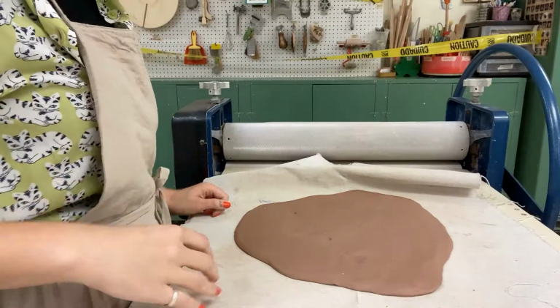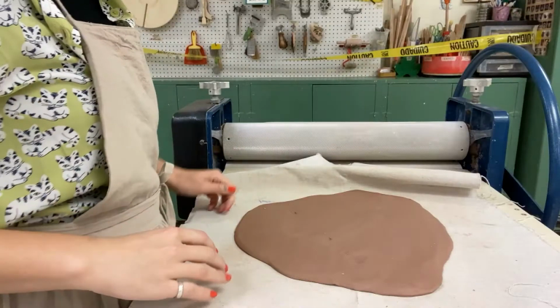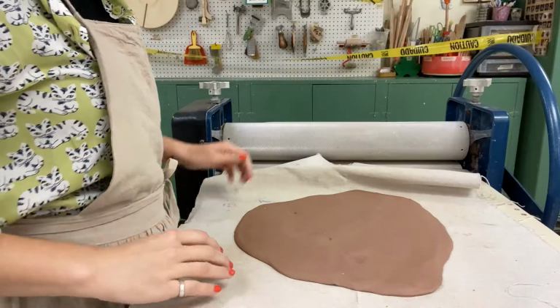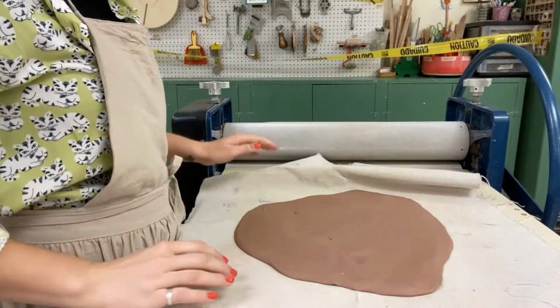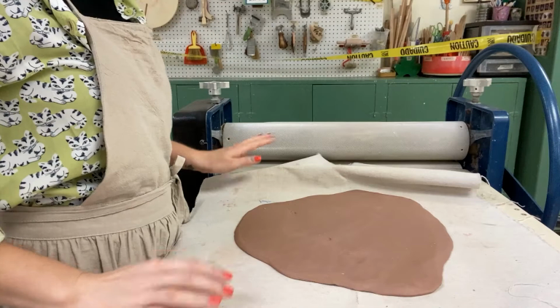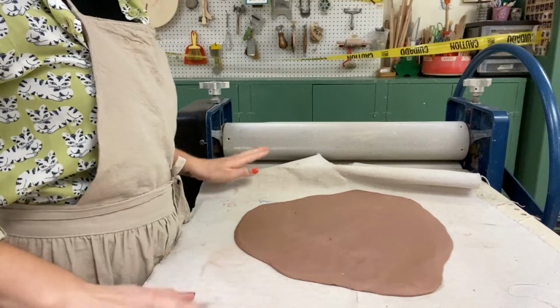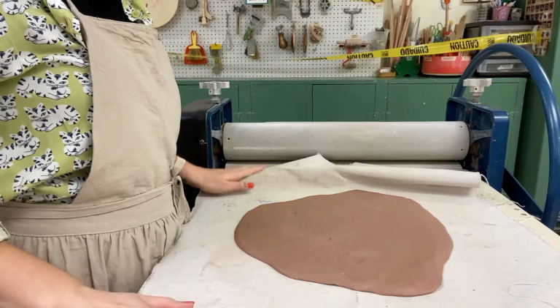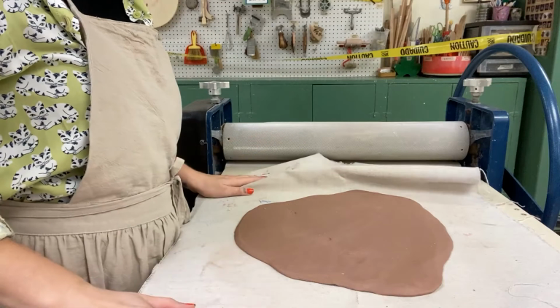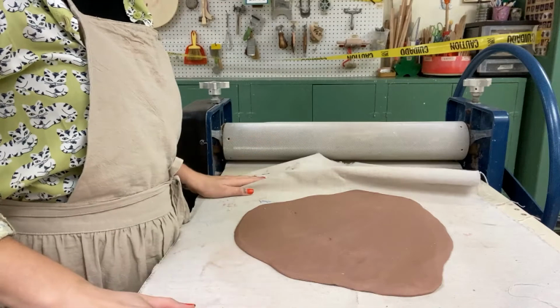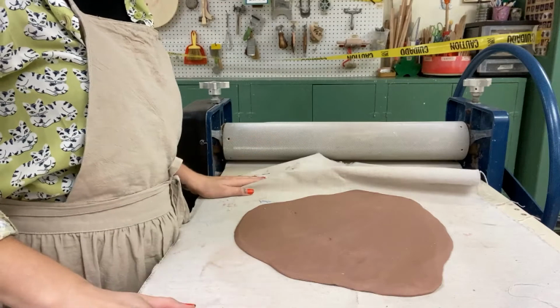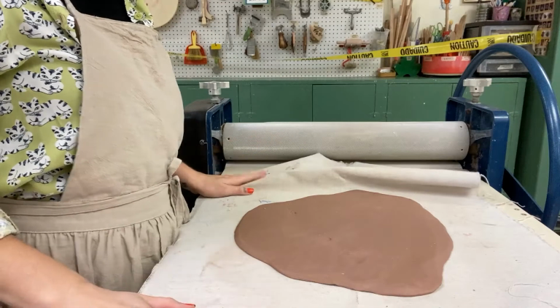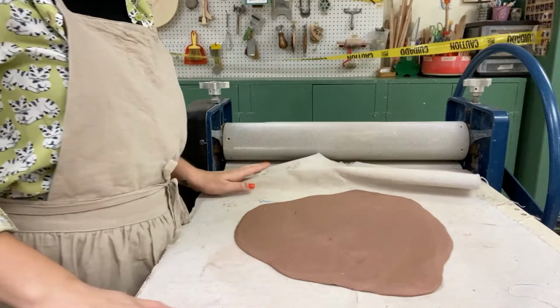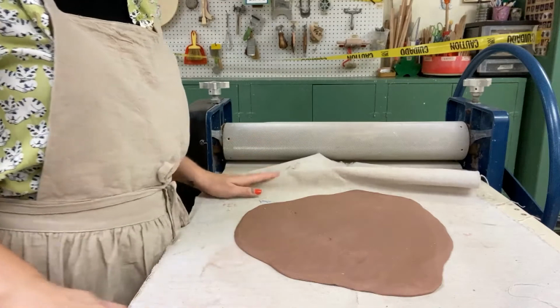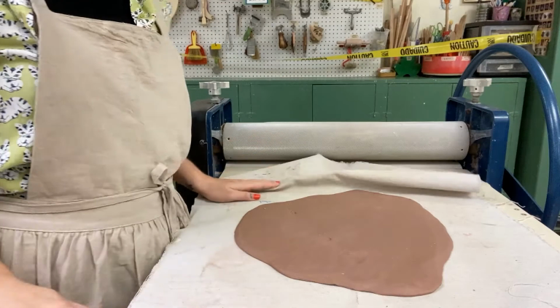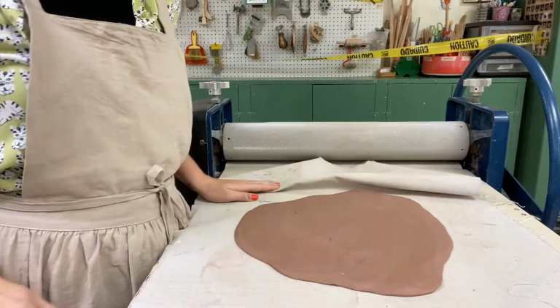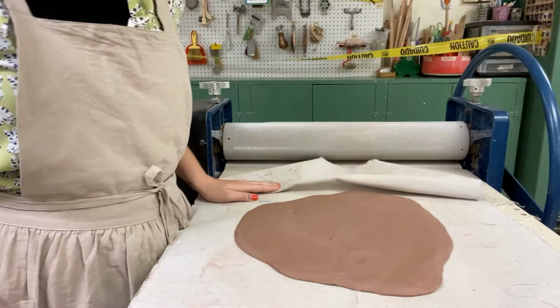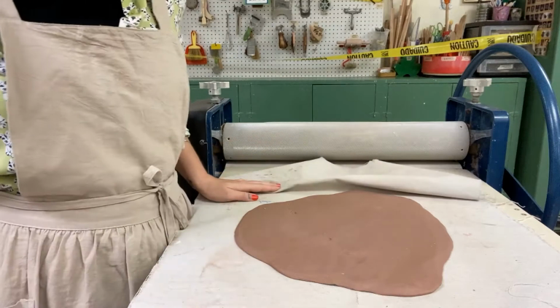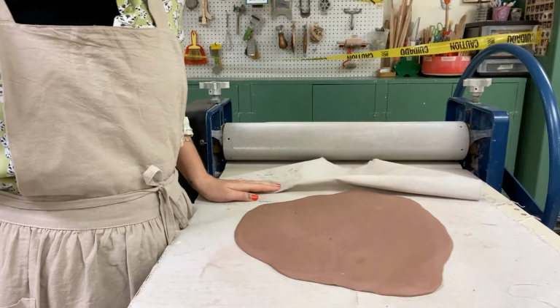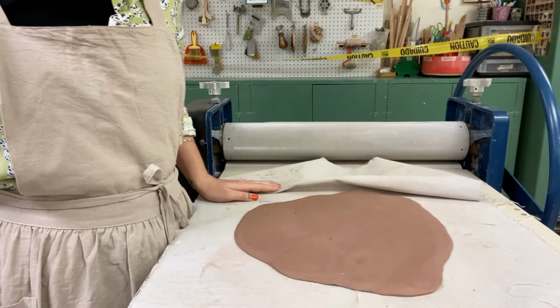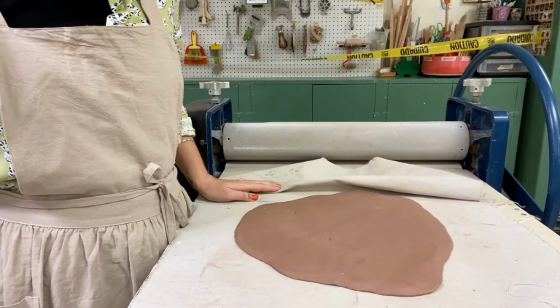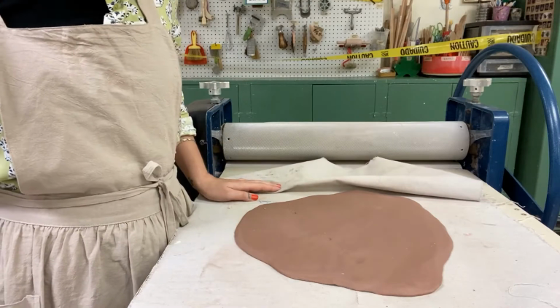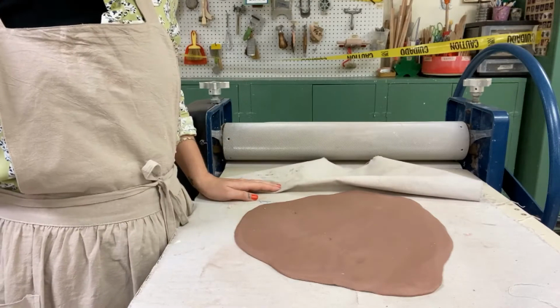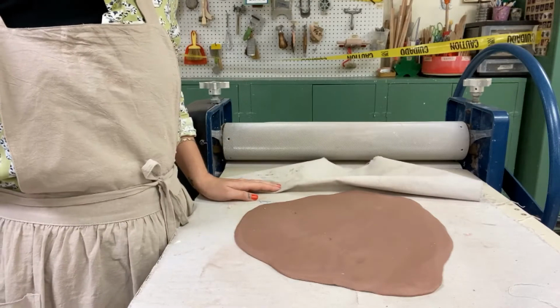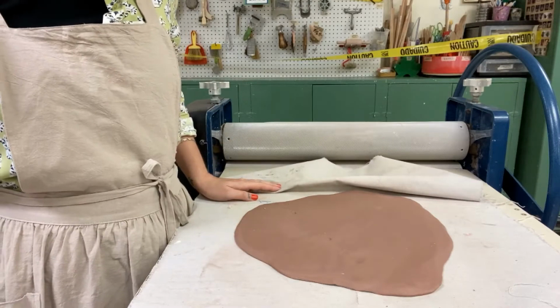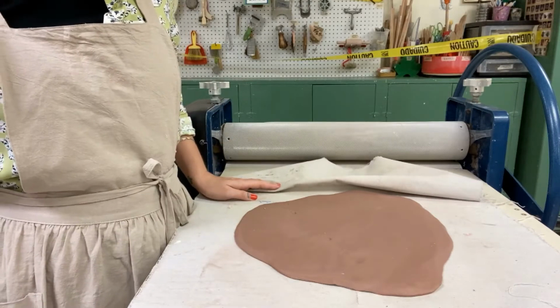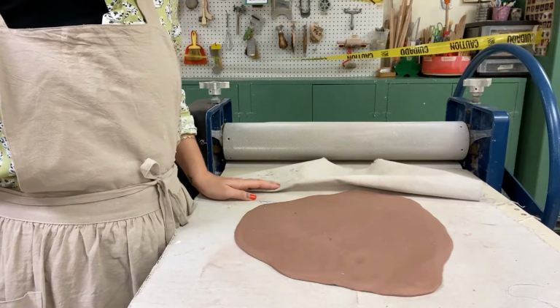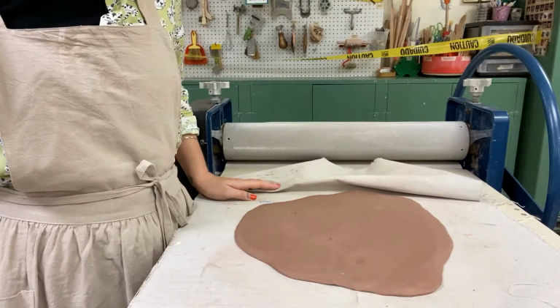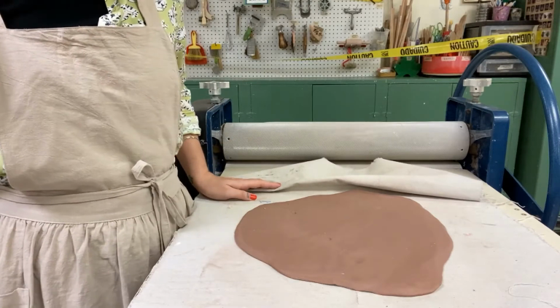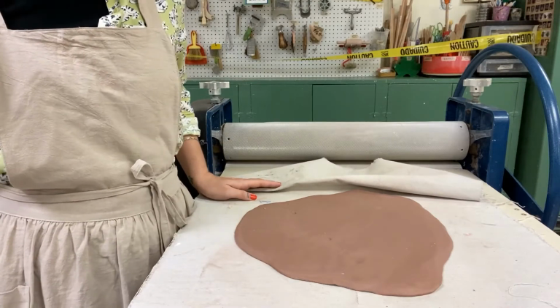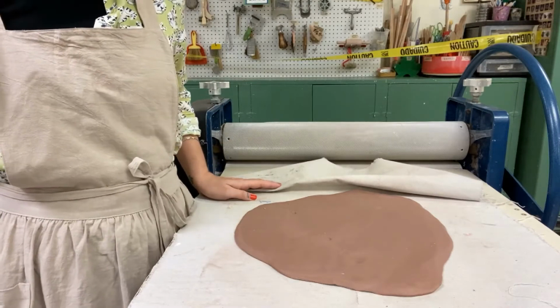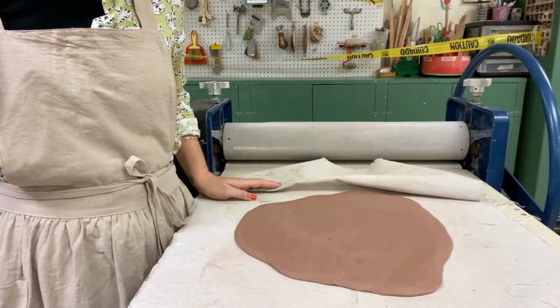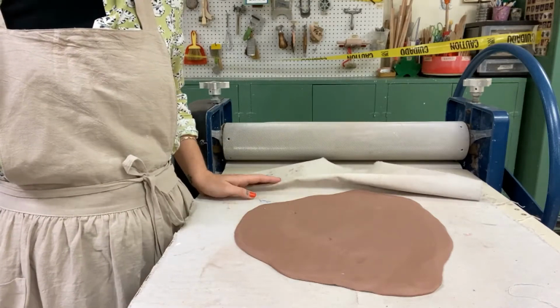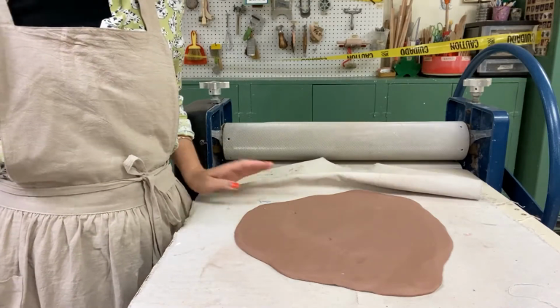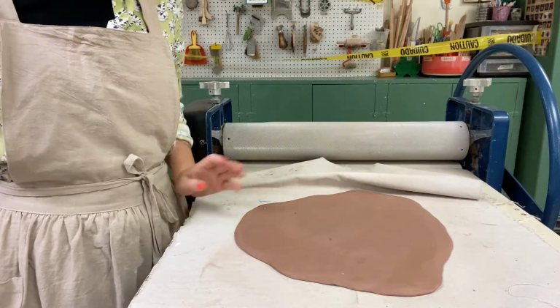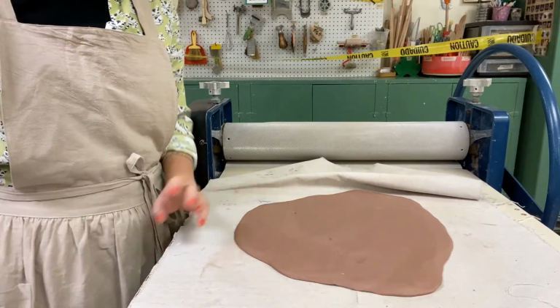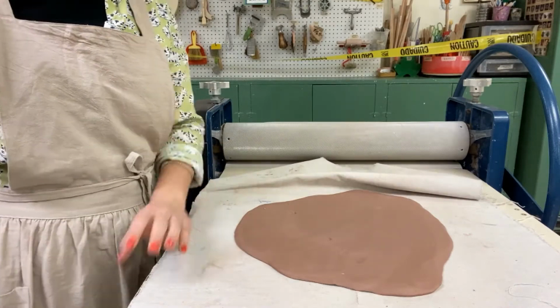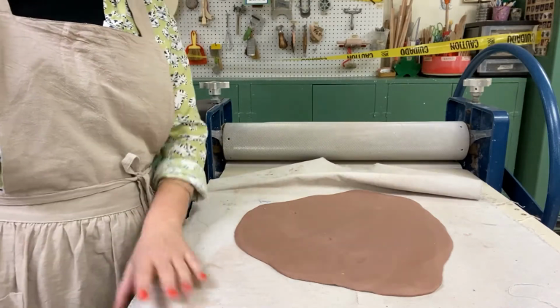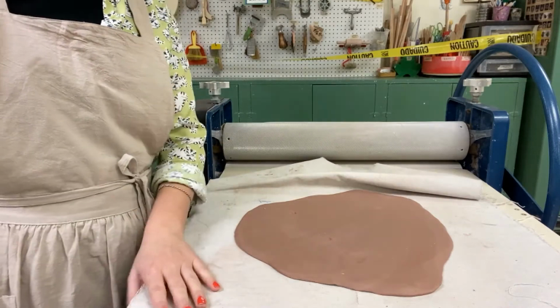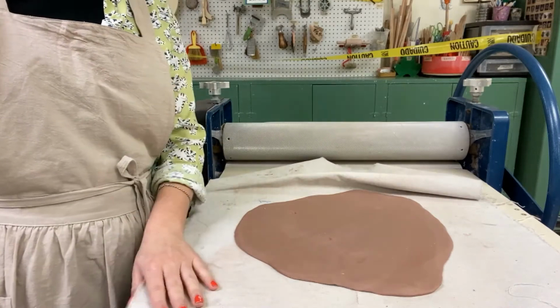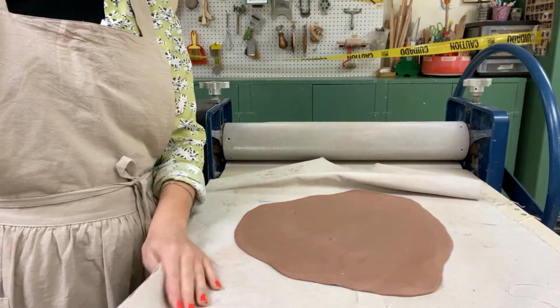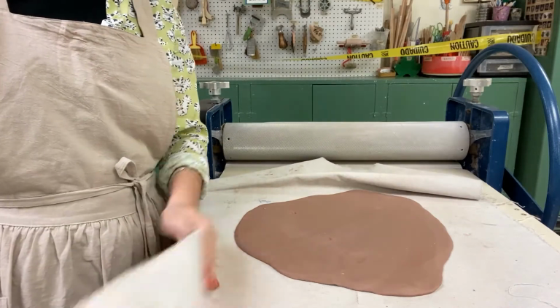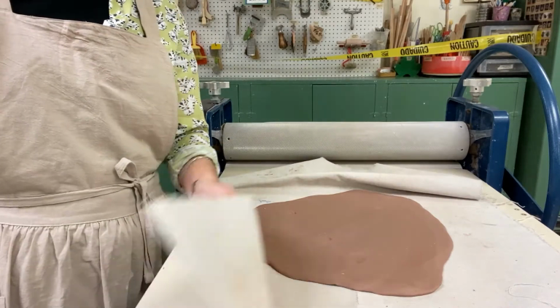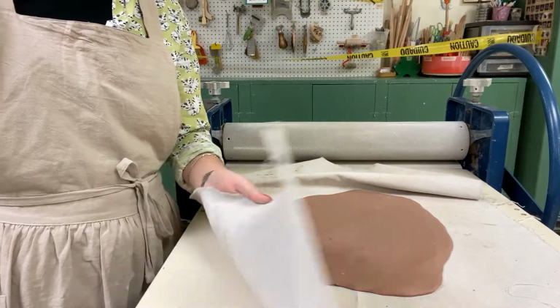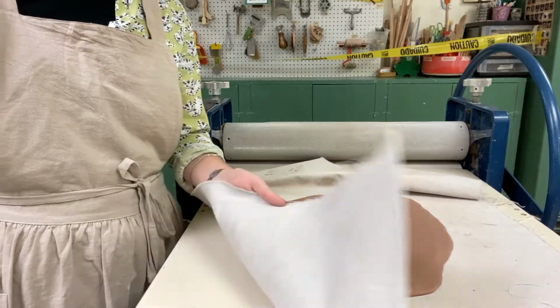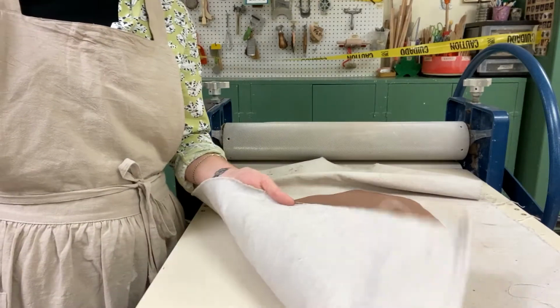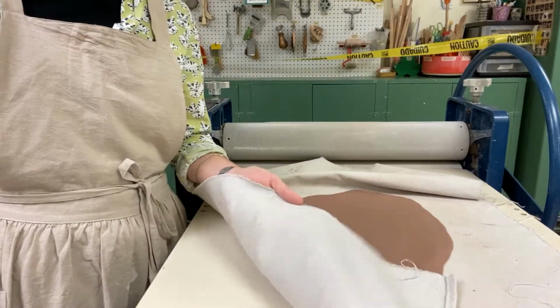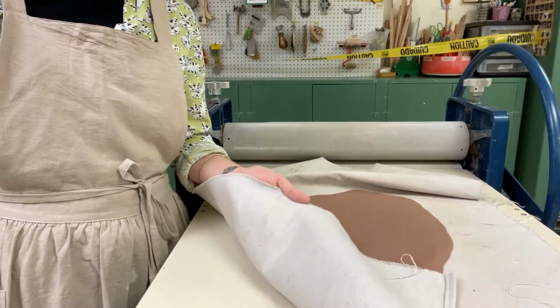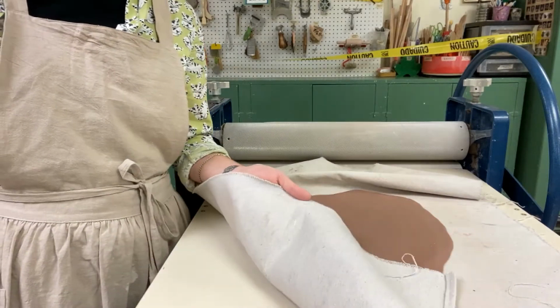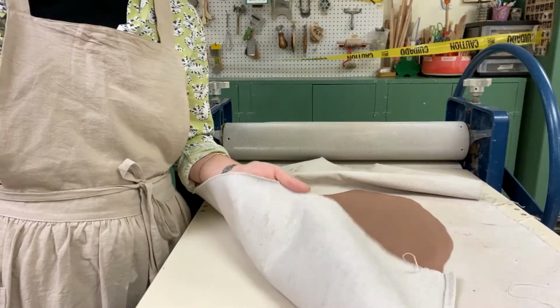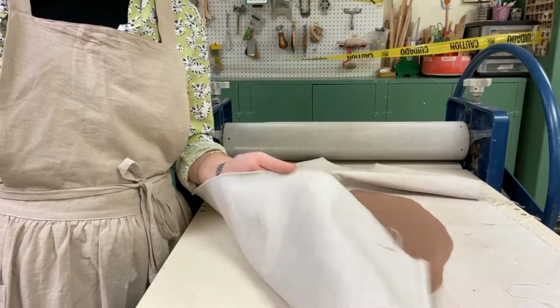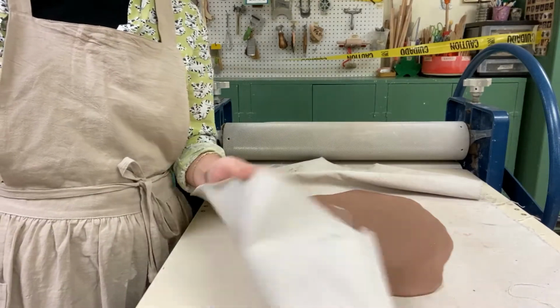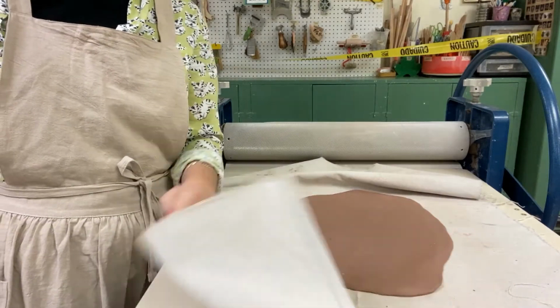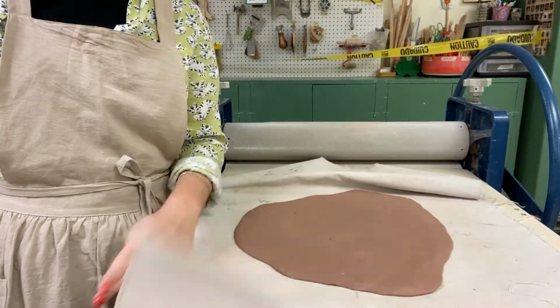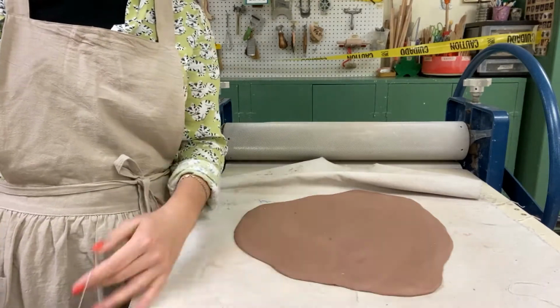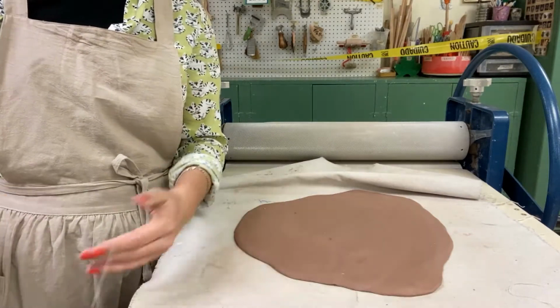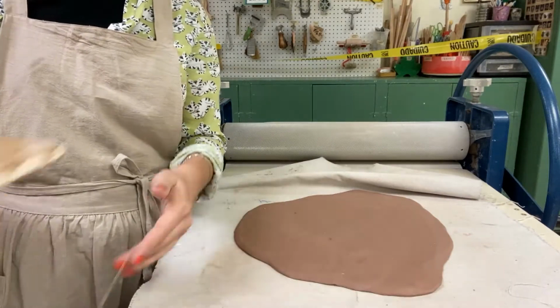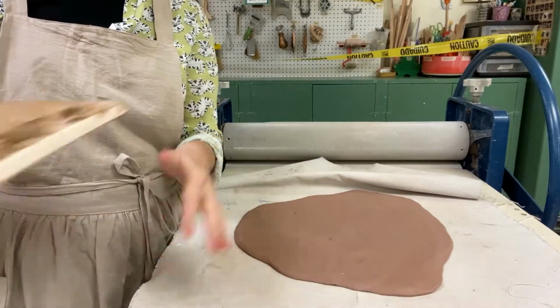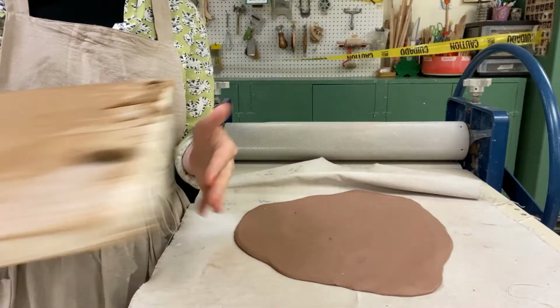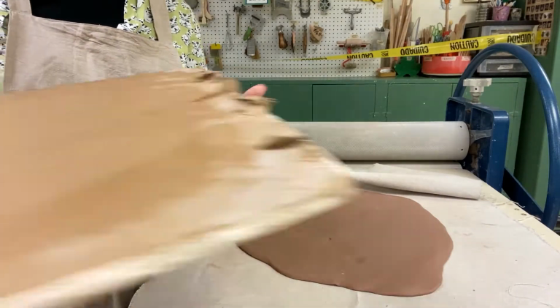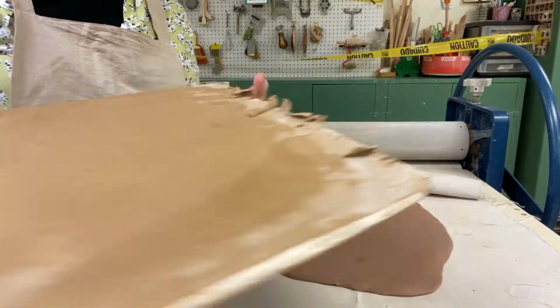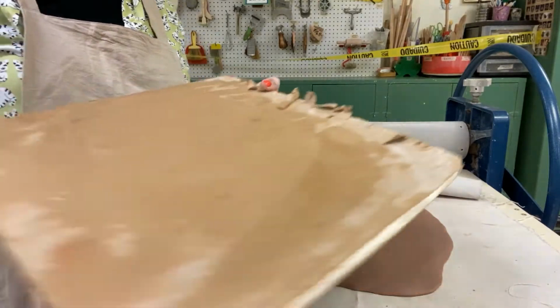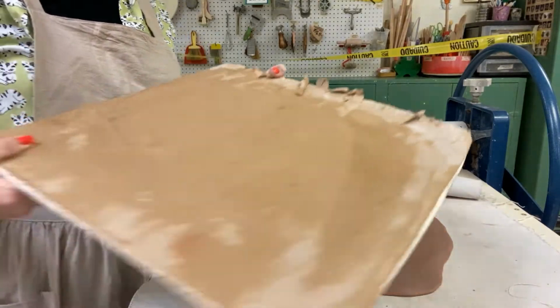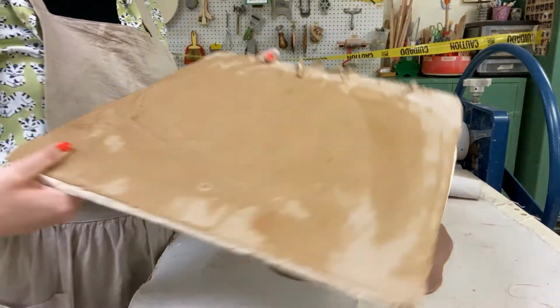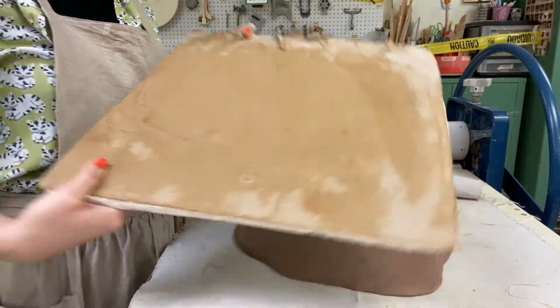Need to move a big slab off the slab roller? Here's an easy trick that works well for 10, 15, 20 pound slabs.